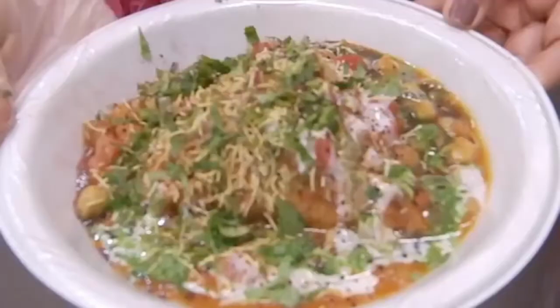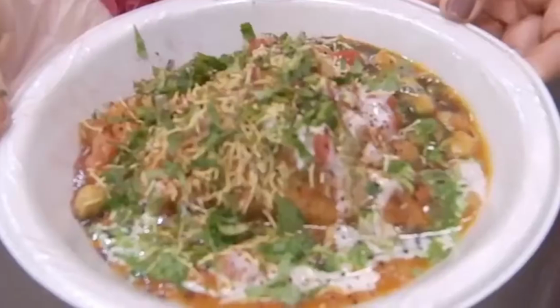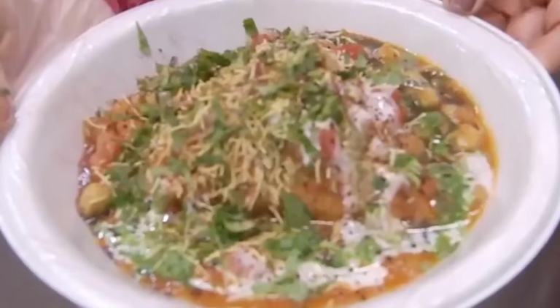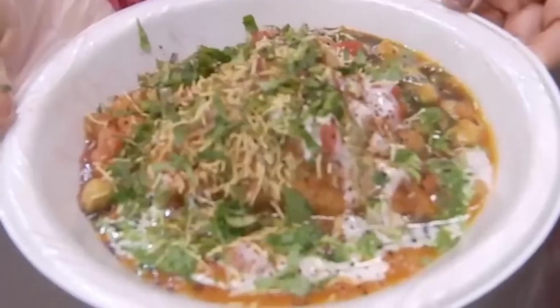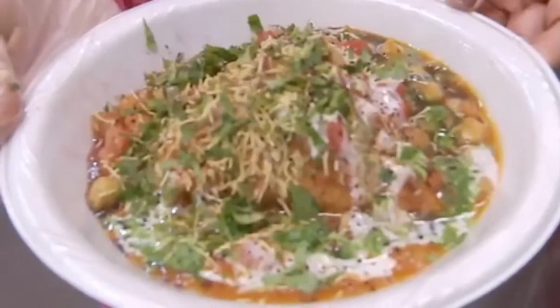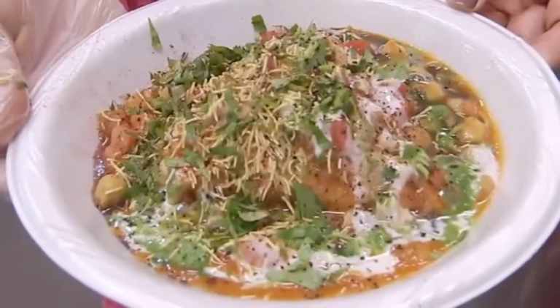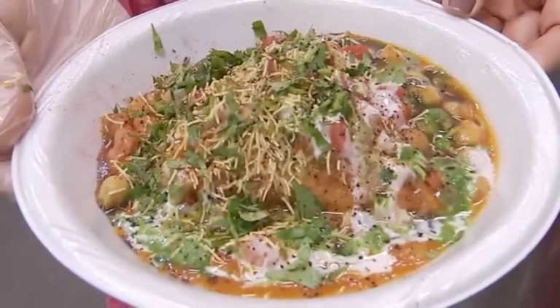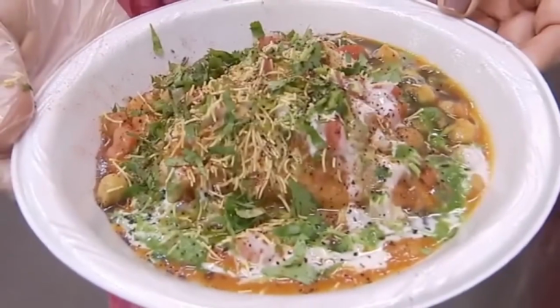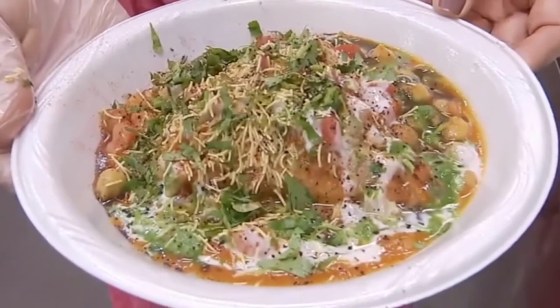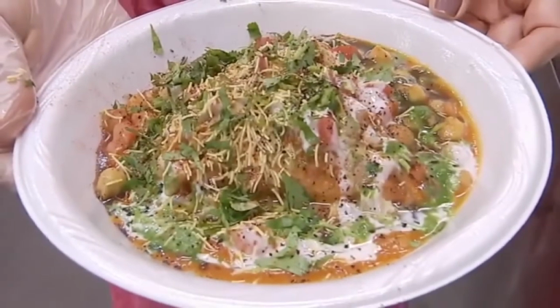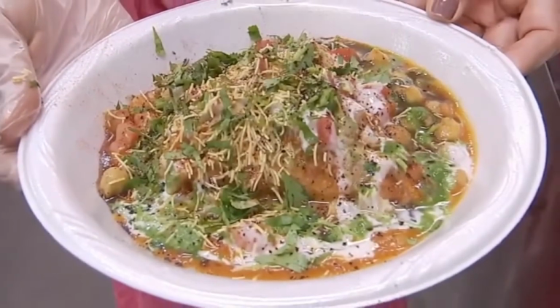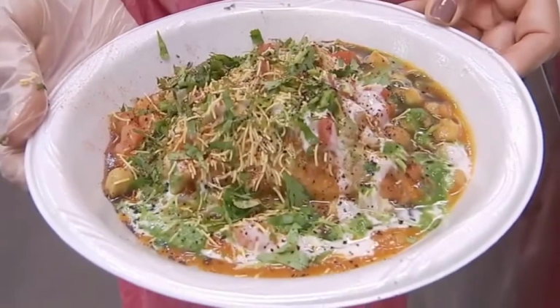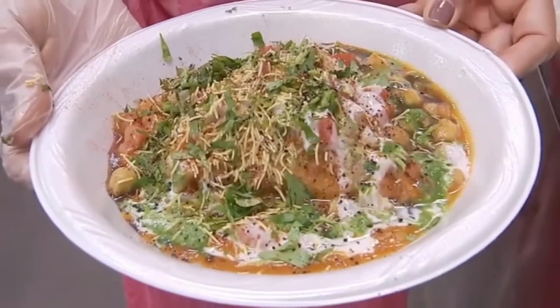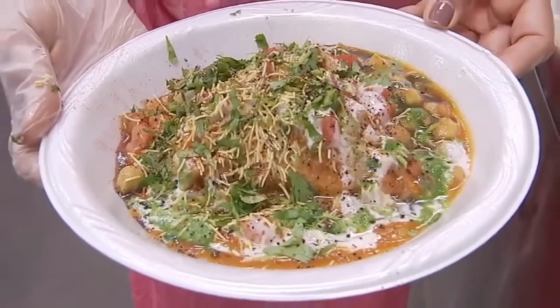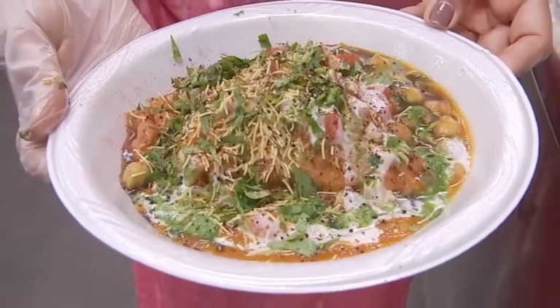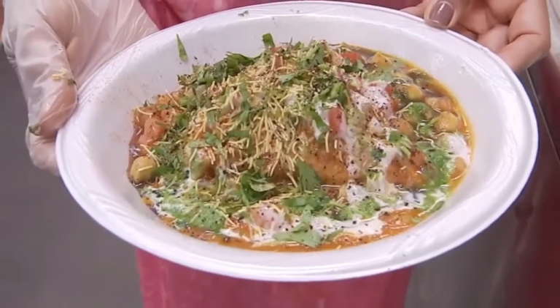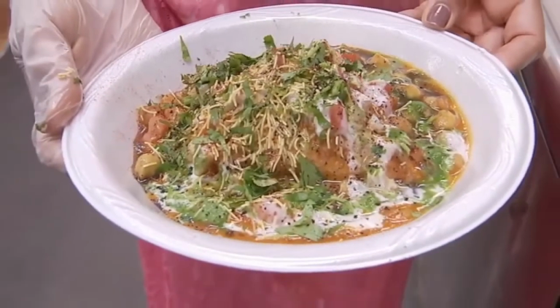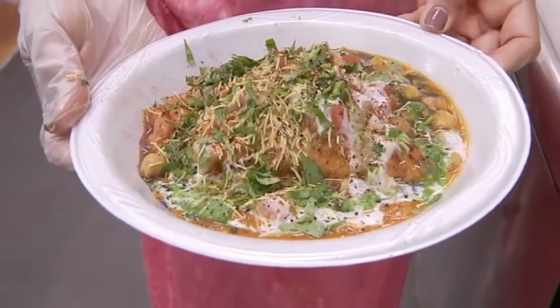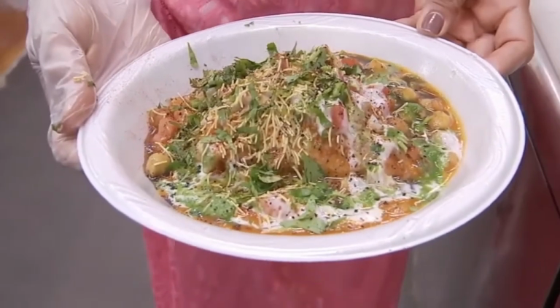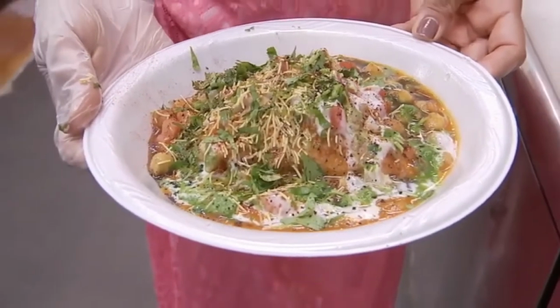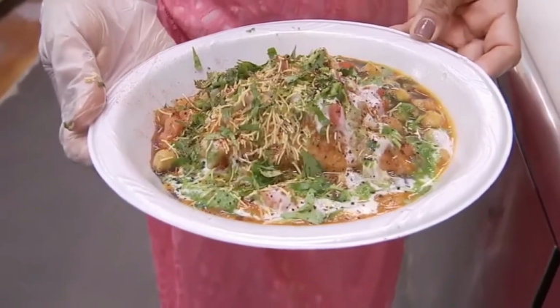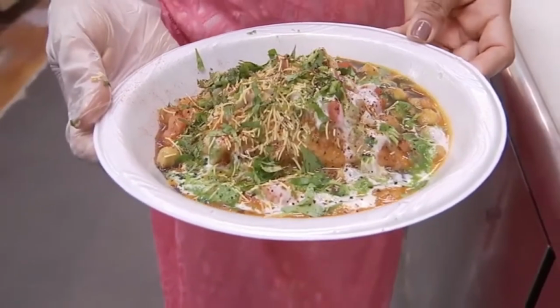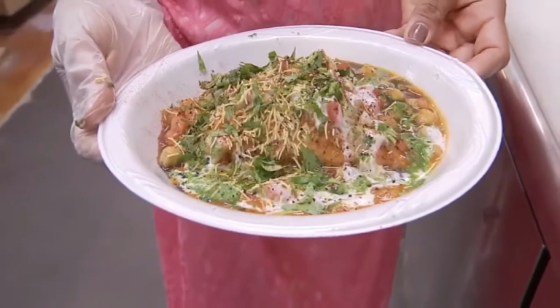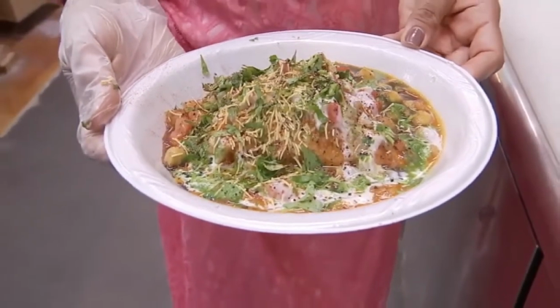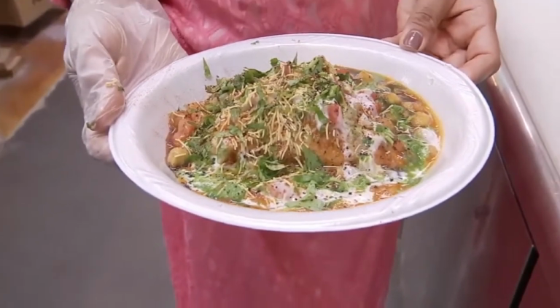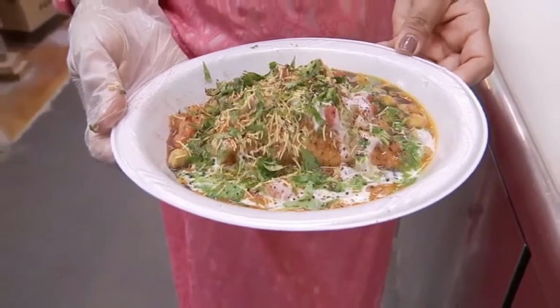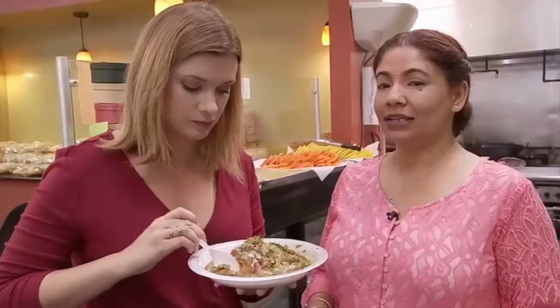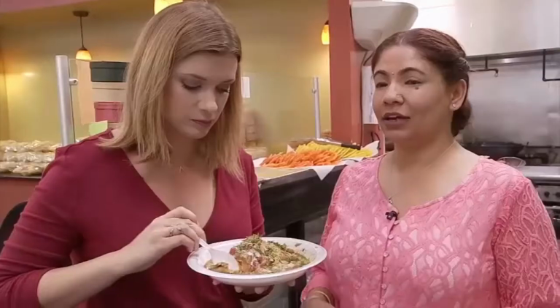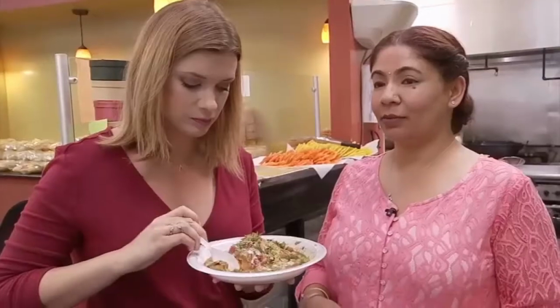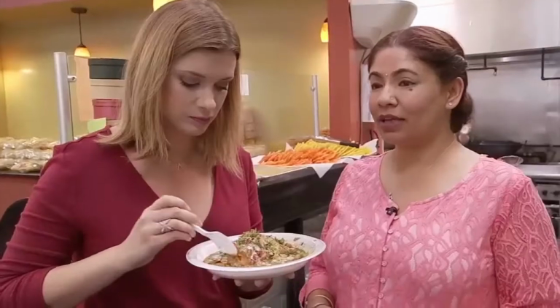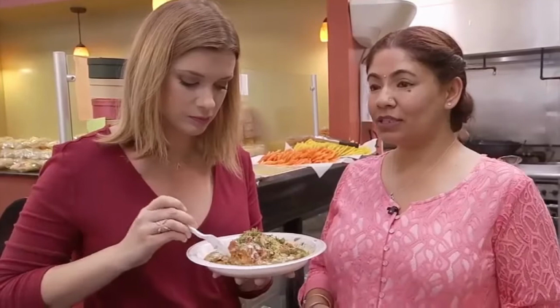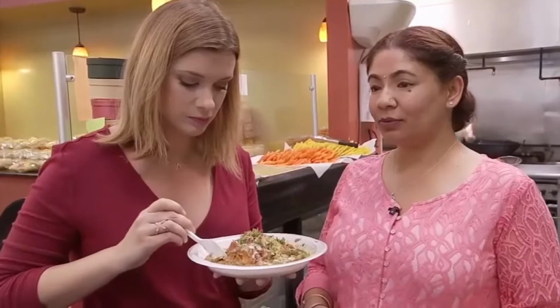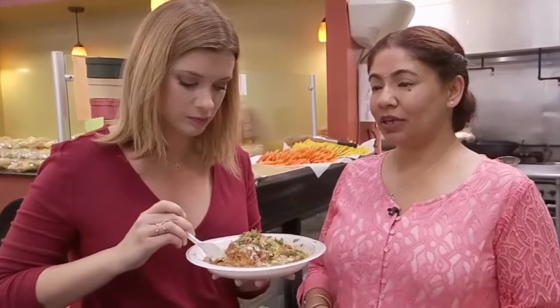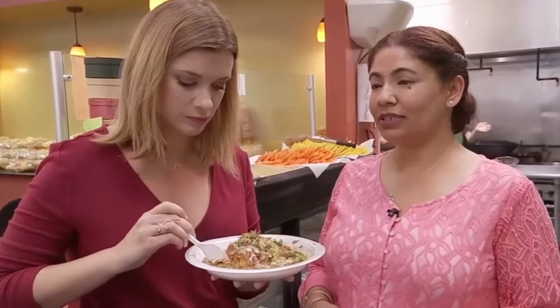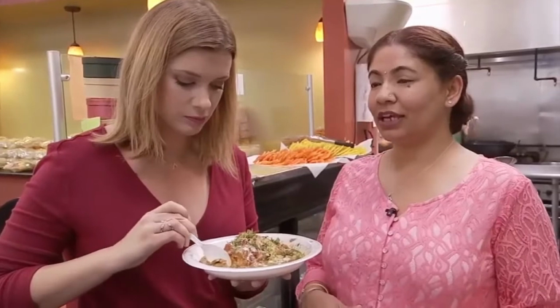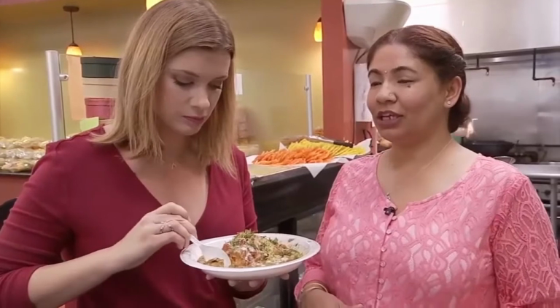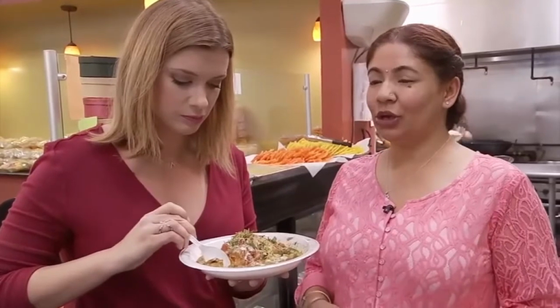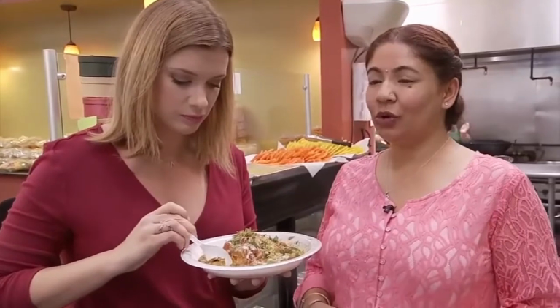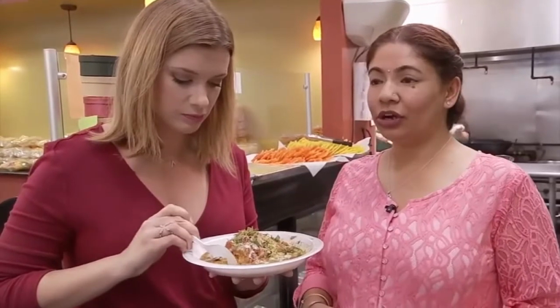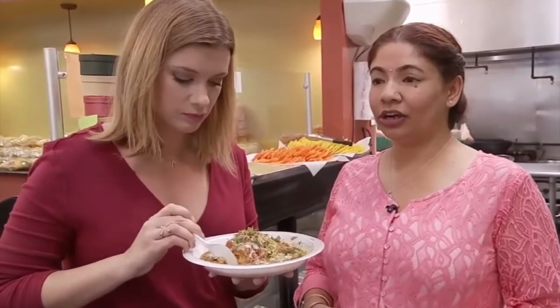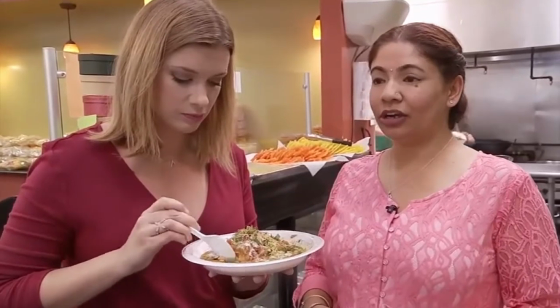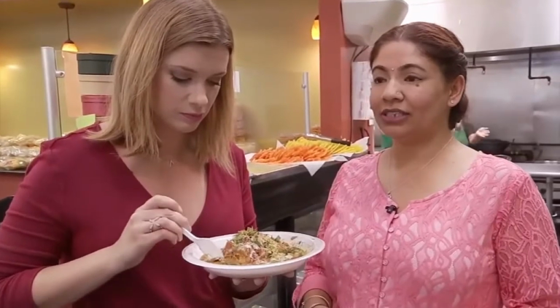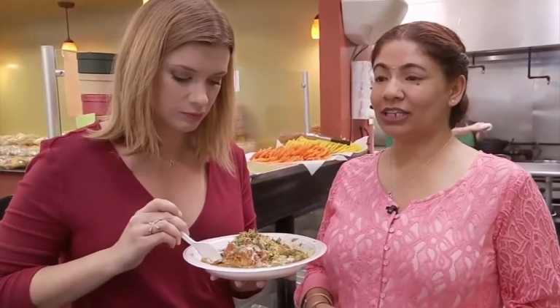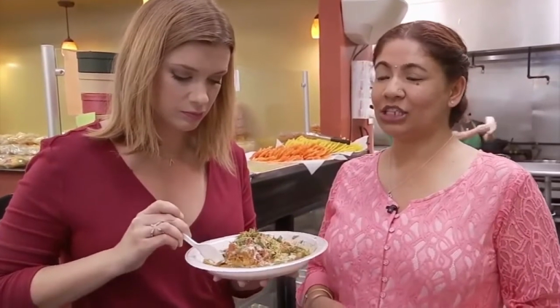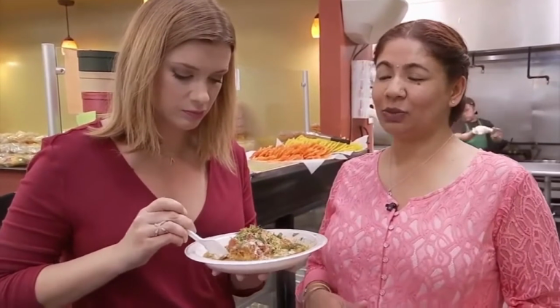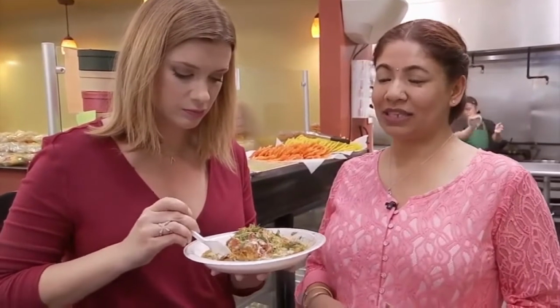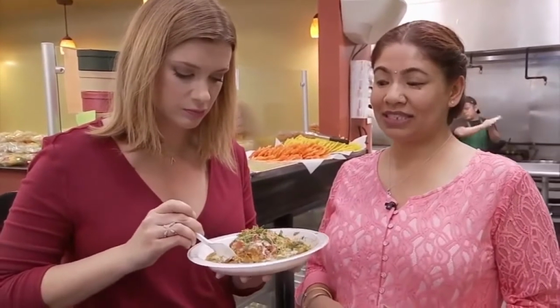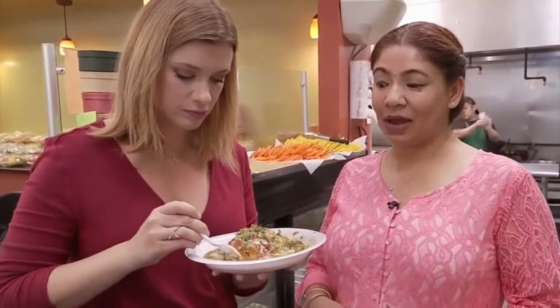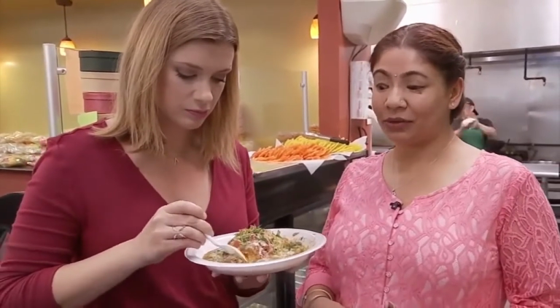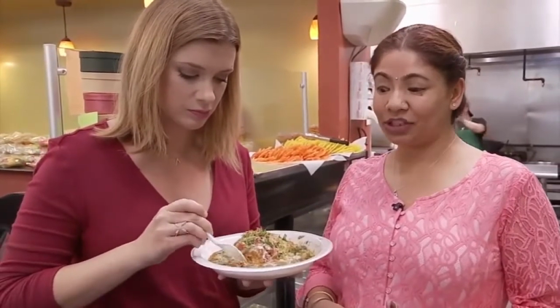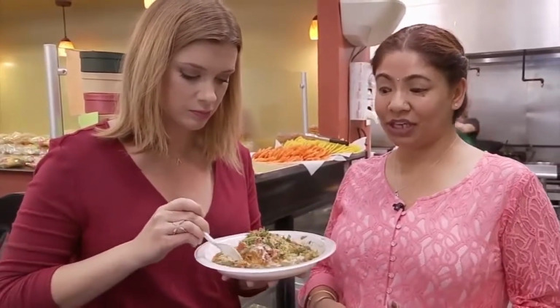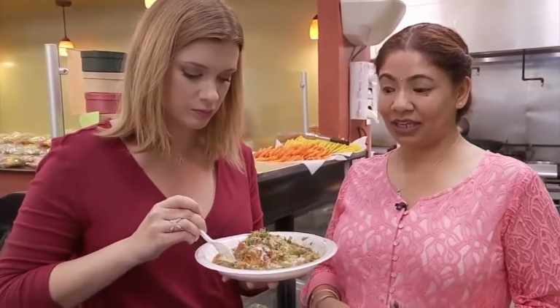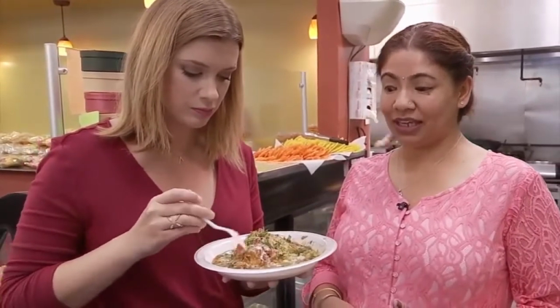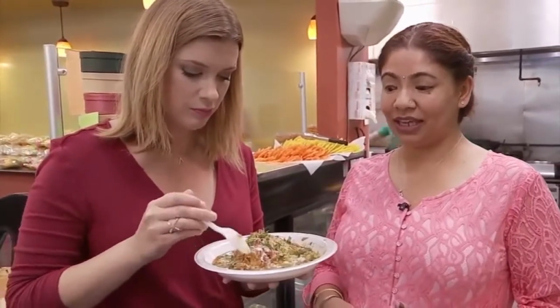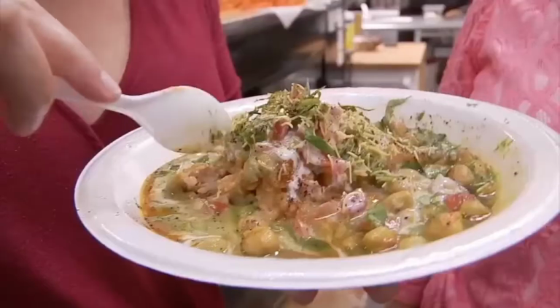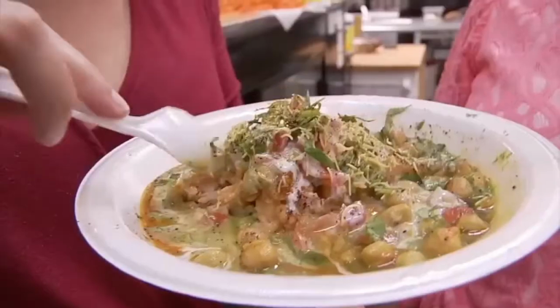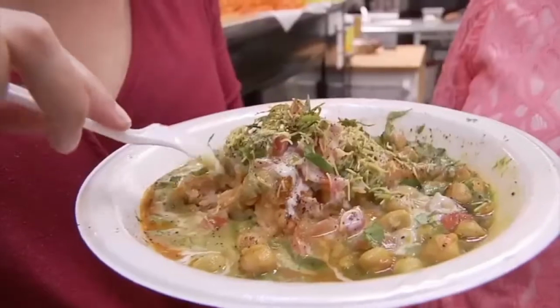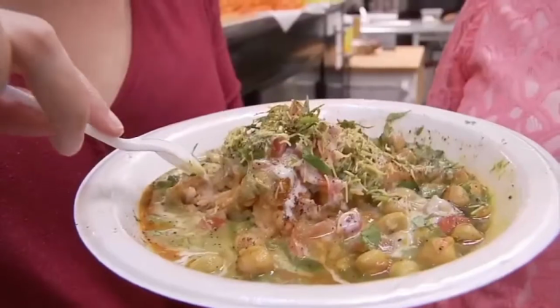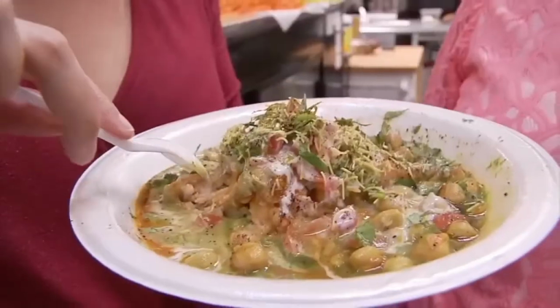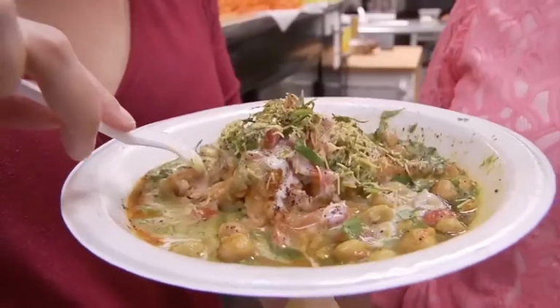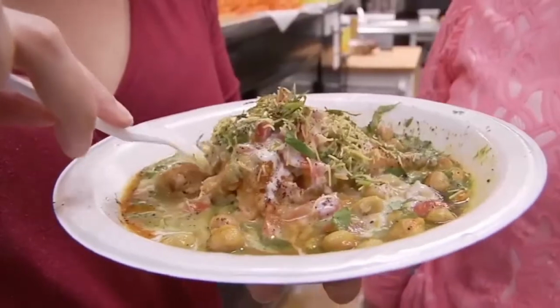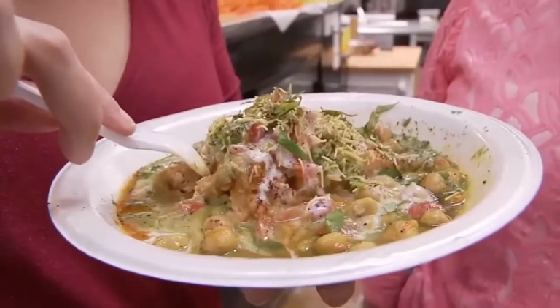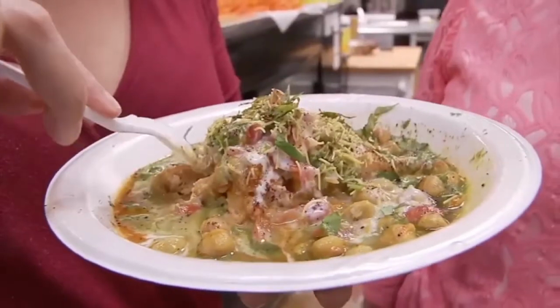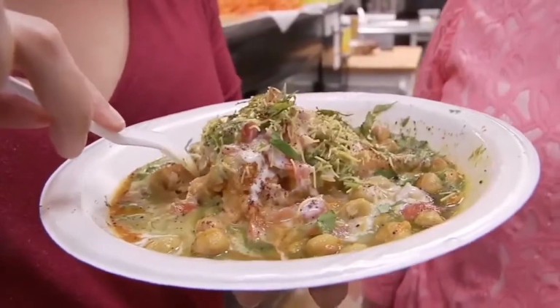One of their most popular dishes is their loaded samosa. It's got garbanzo beans, yogurt, sweet and sour chutney, onions, and tomatoes.